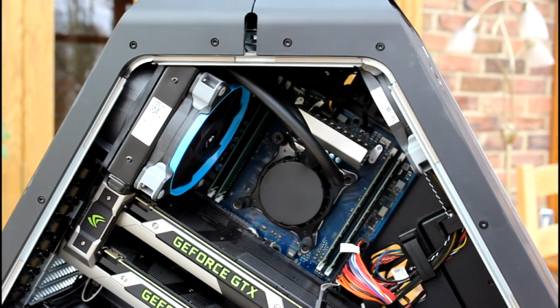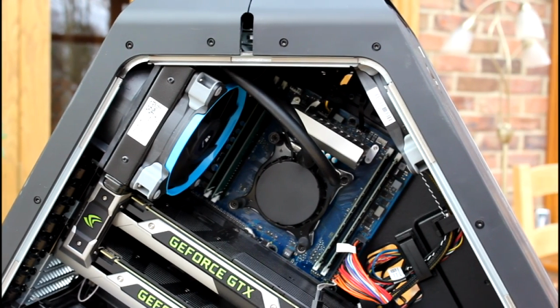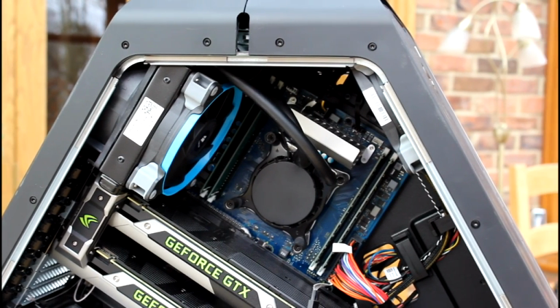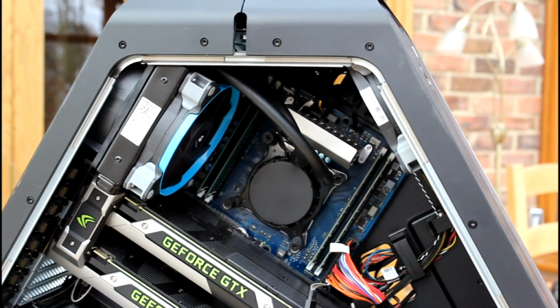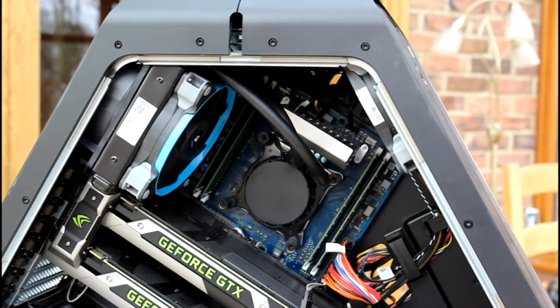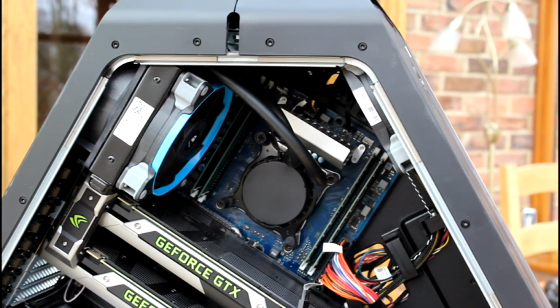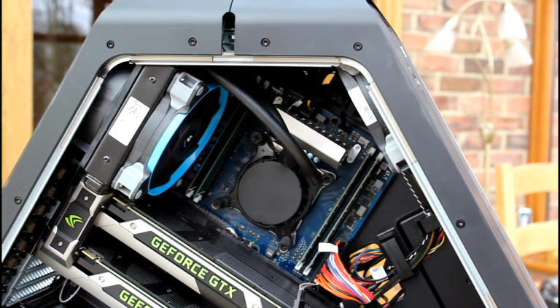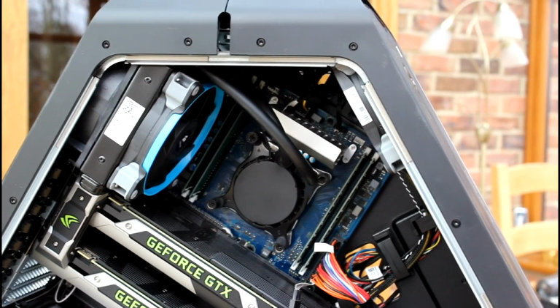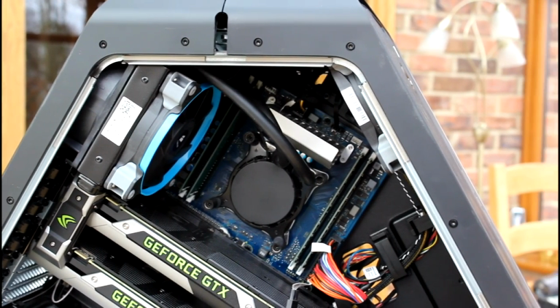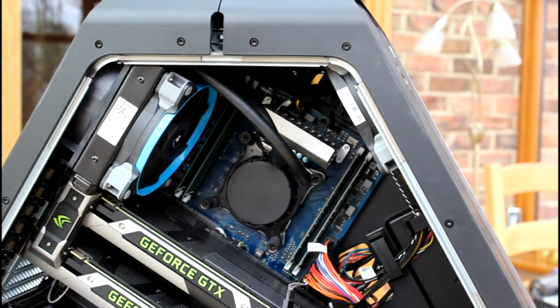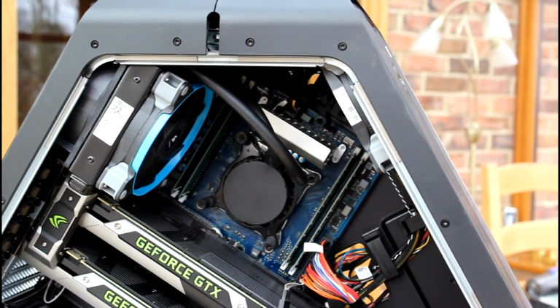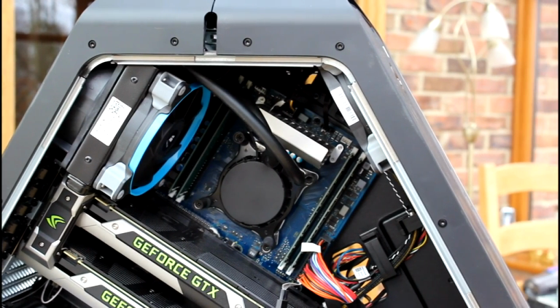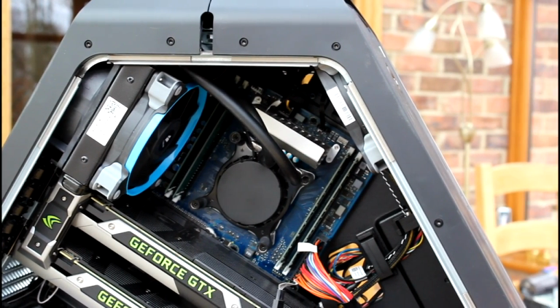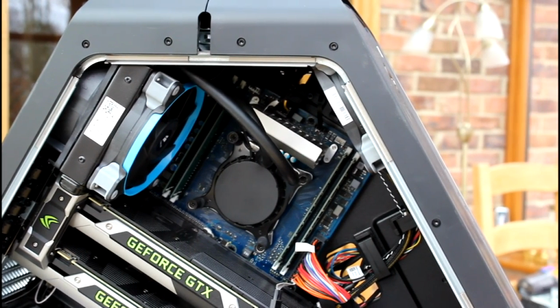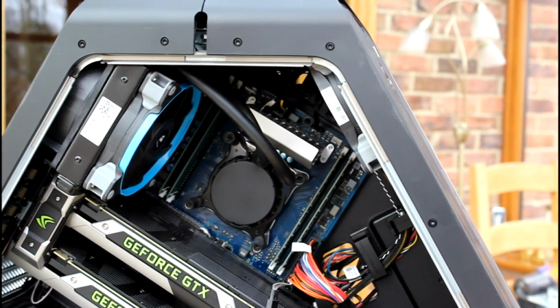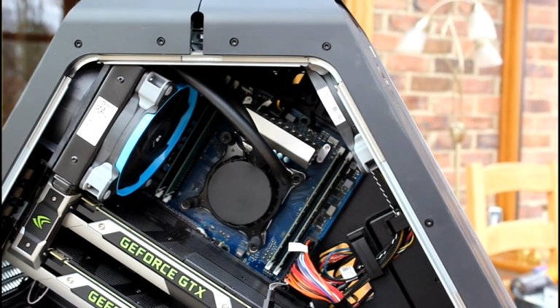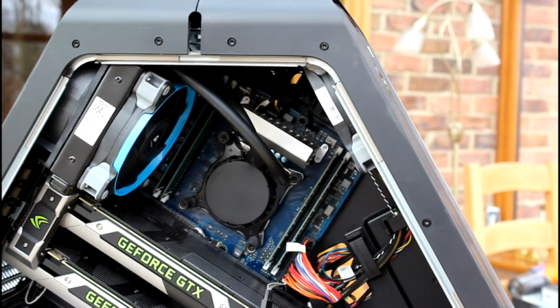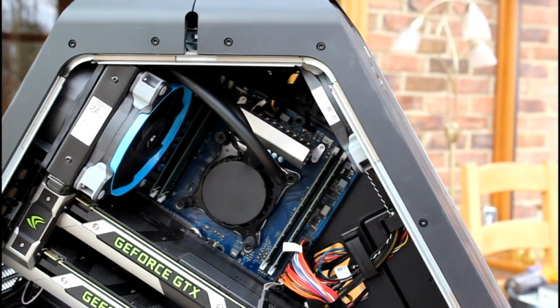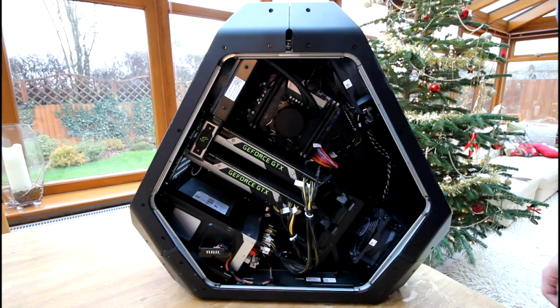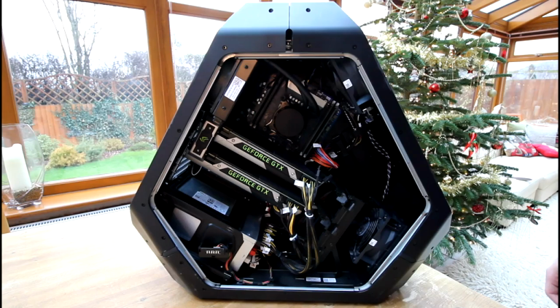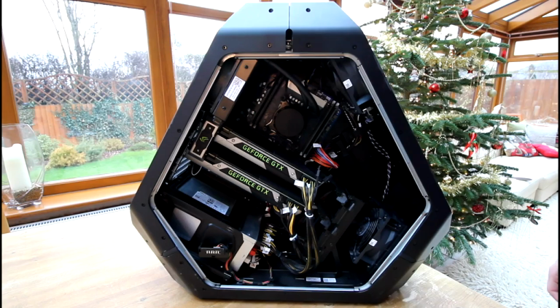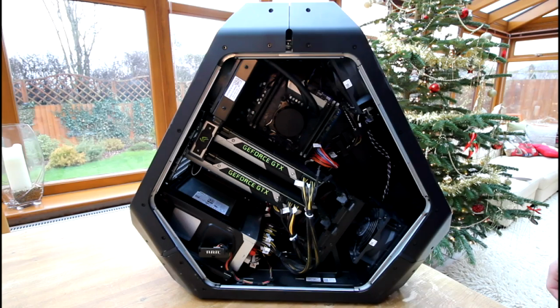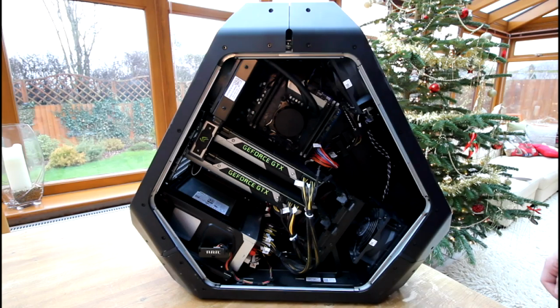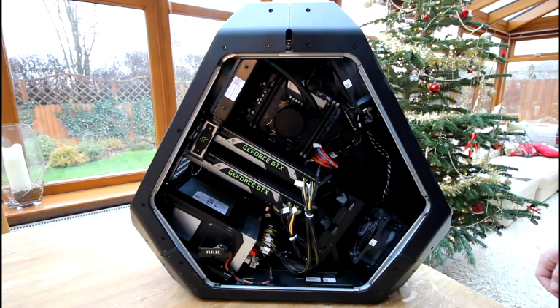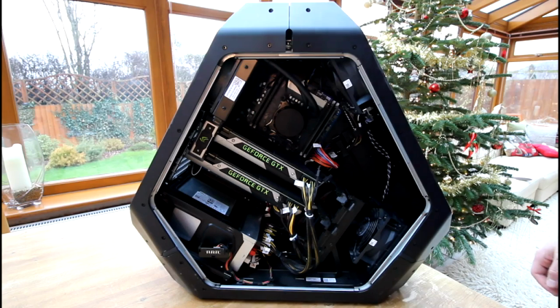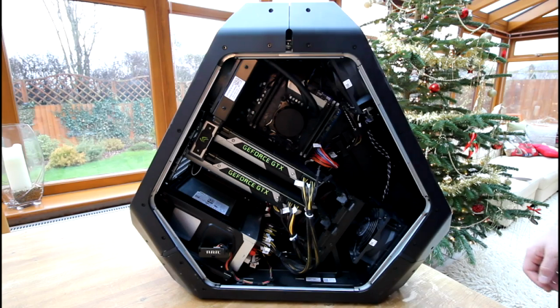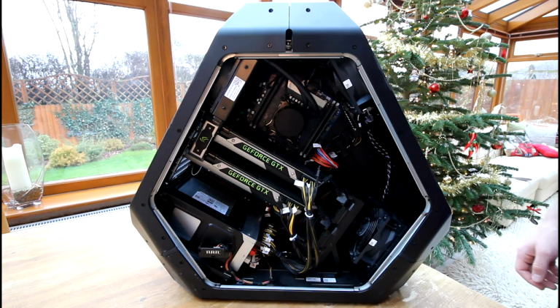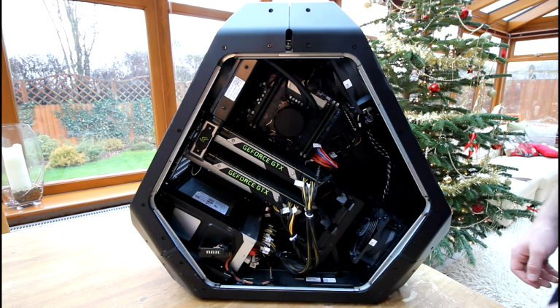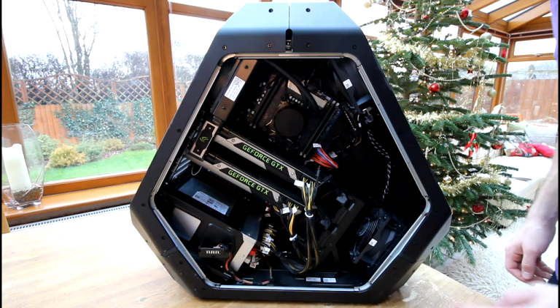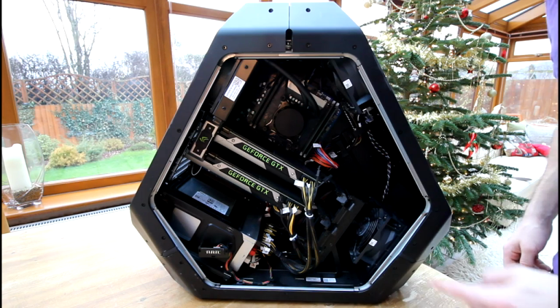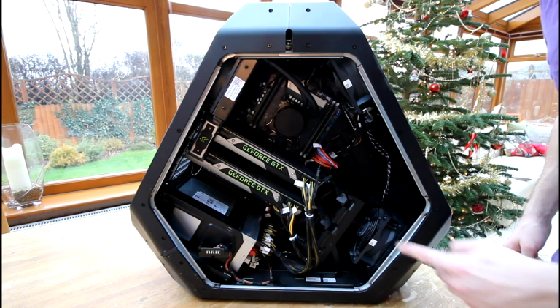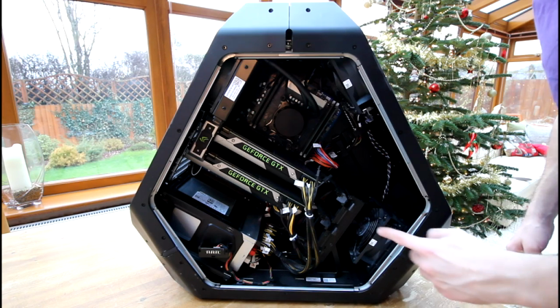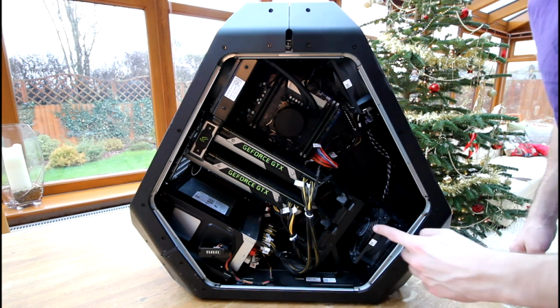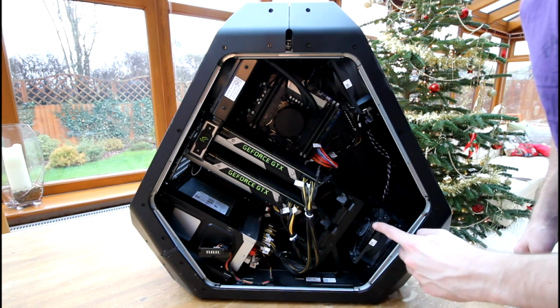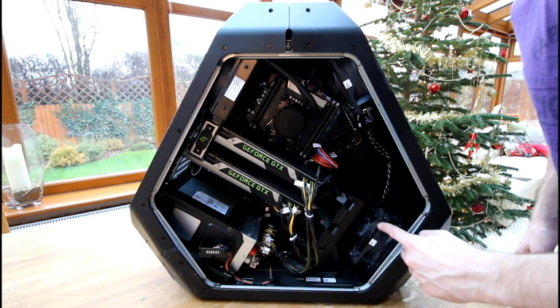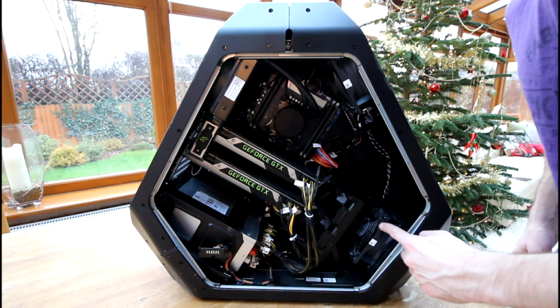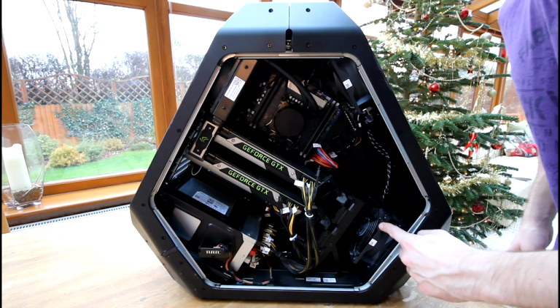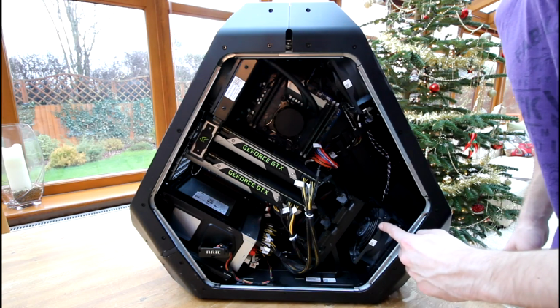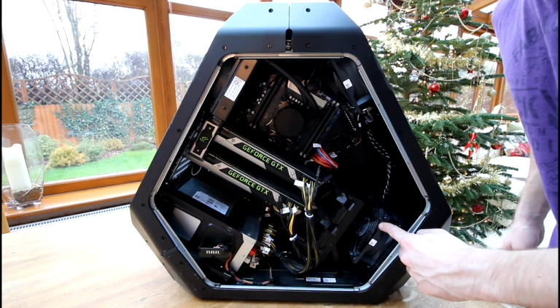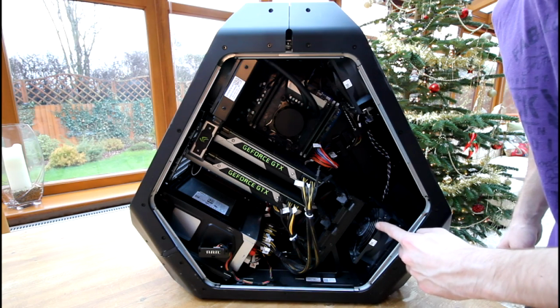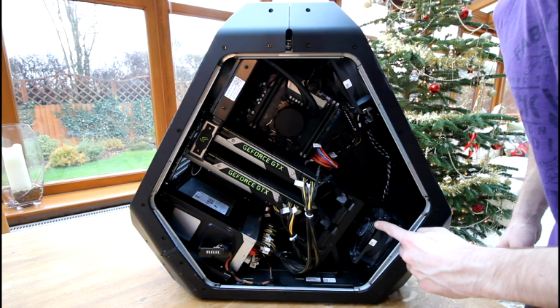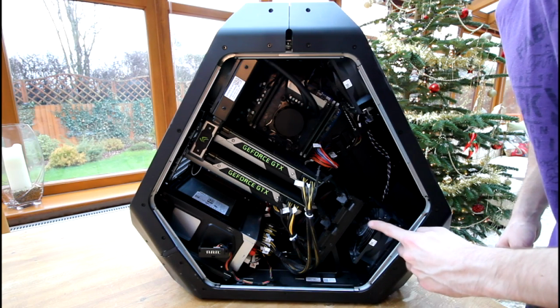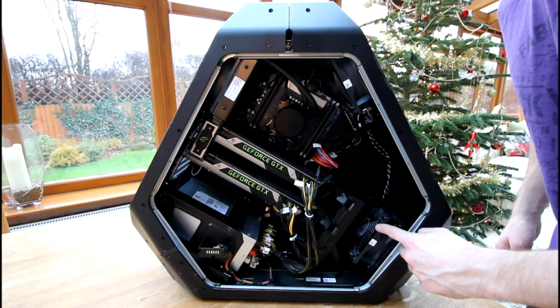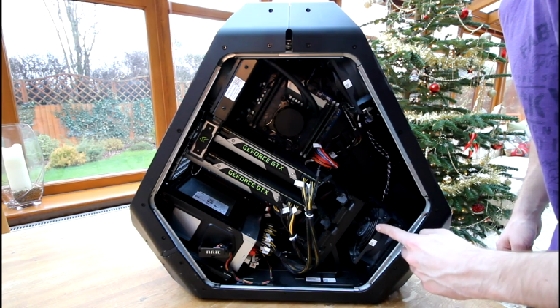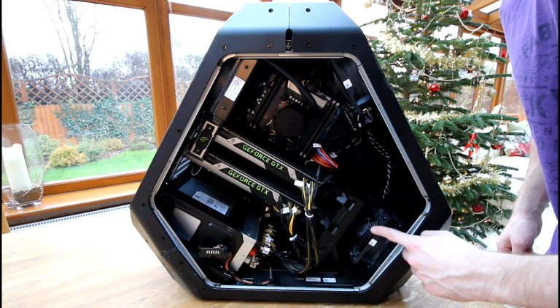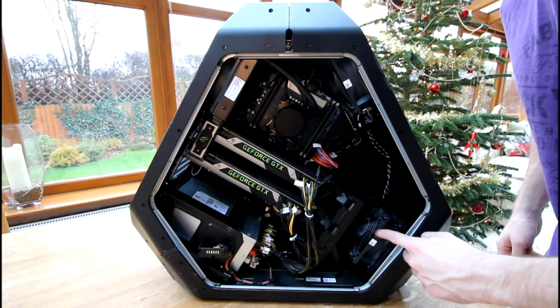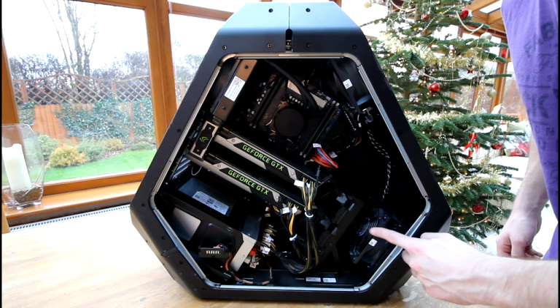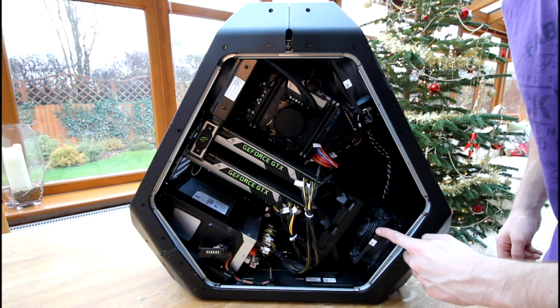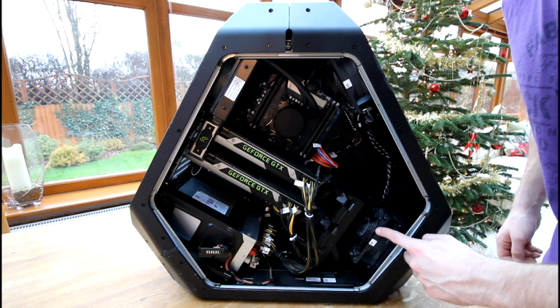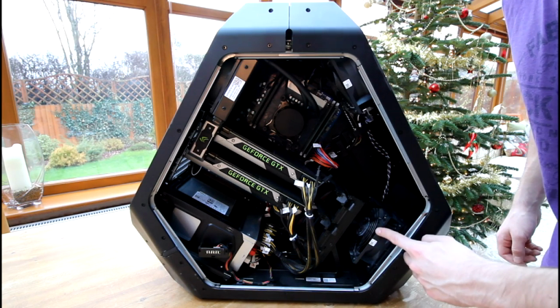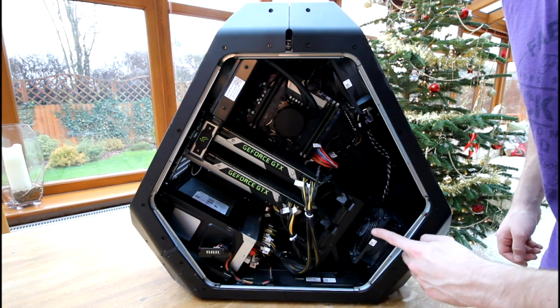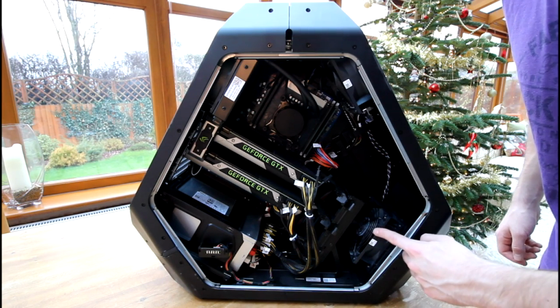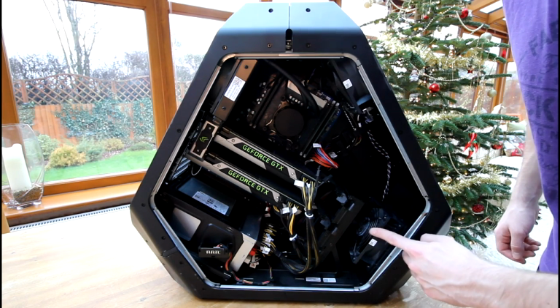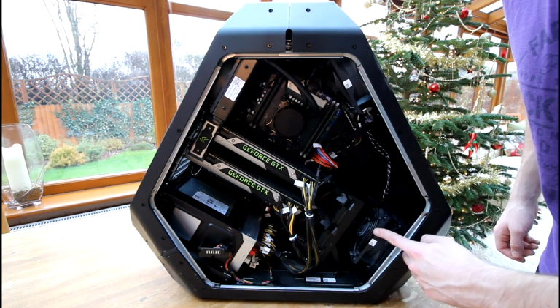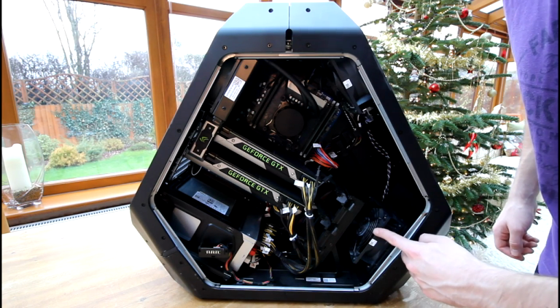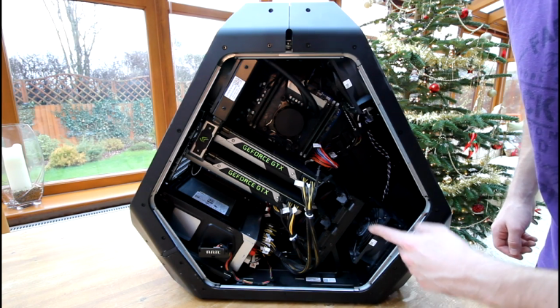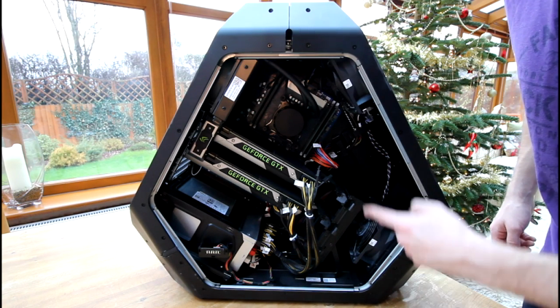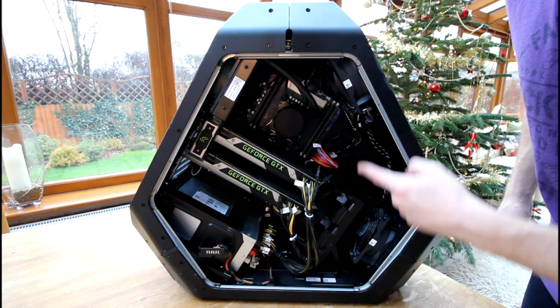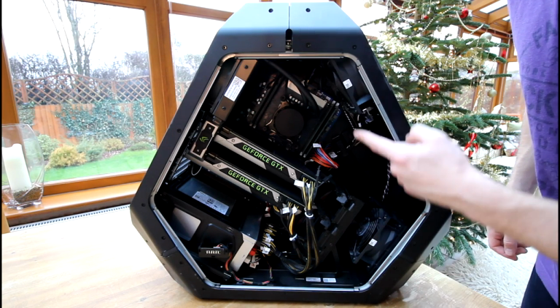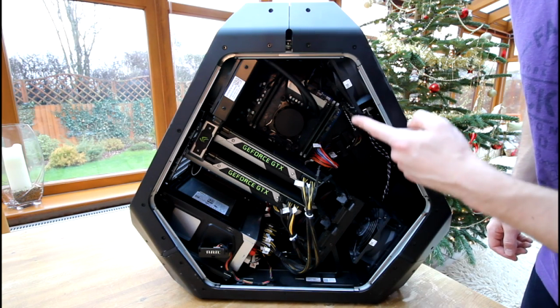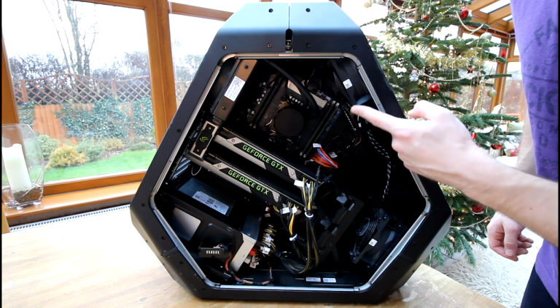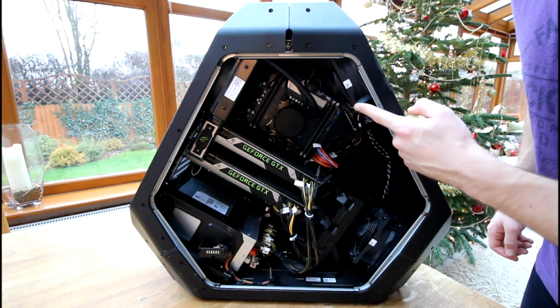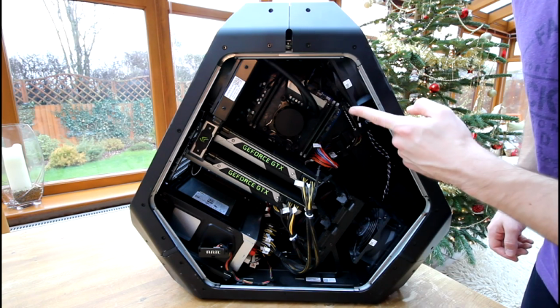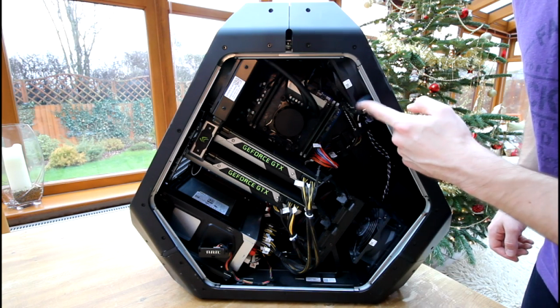Hey guys, it's Hugo and today I want to show you how to upgrade your stock fans in the Alienware Area 51 R2.